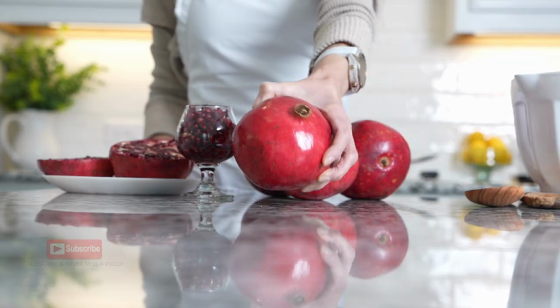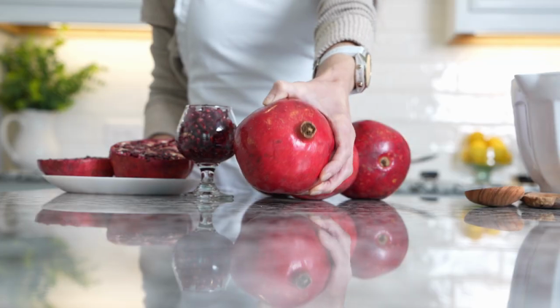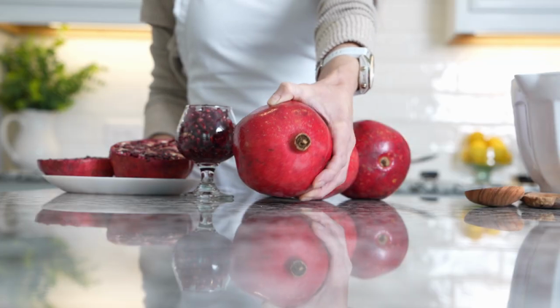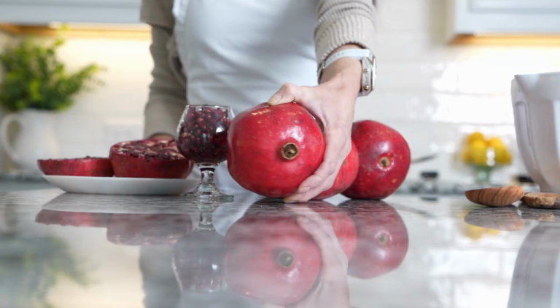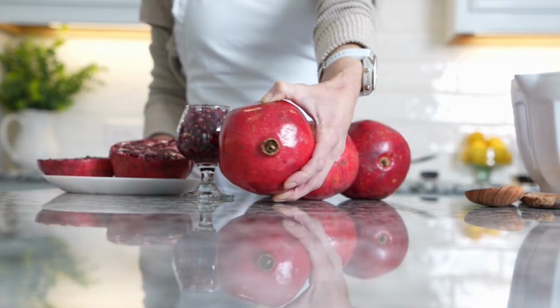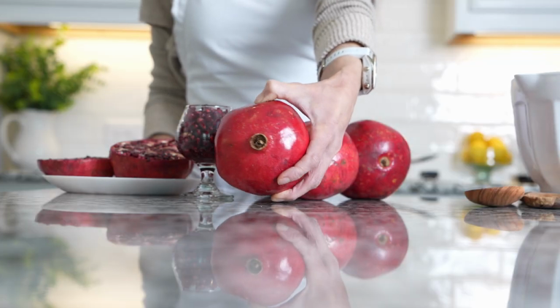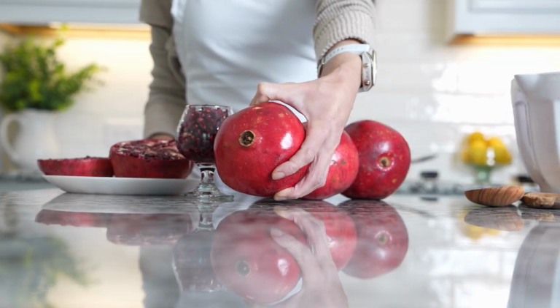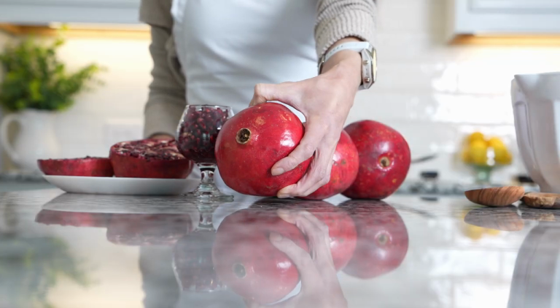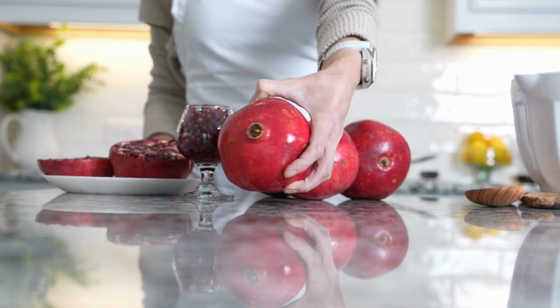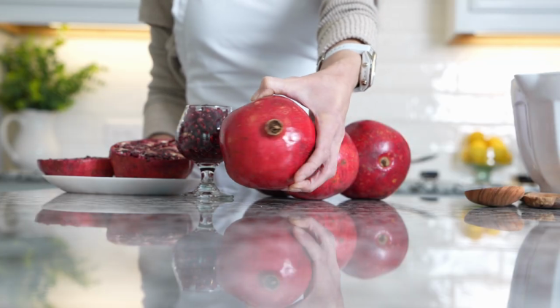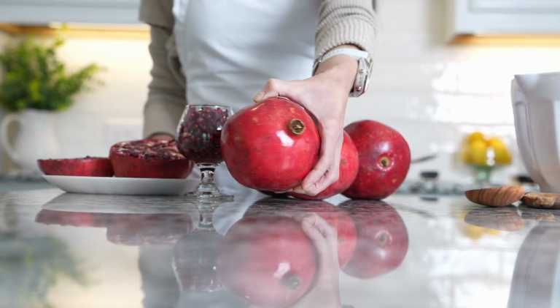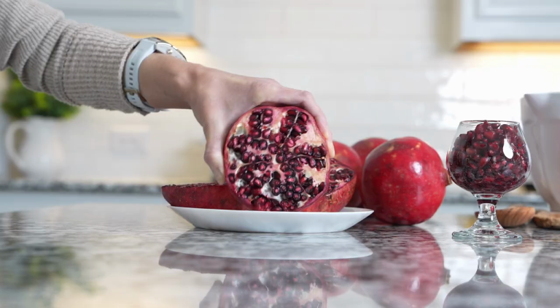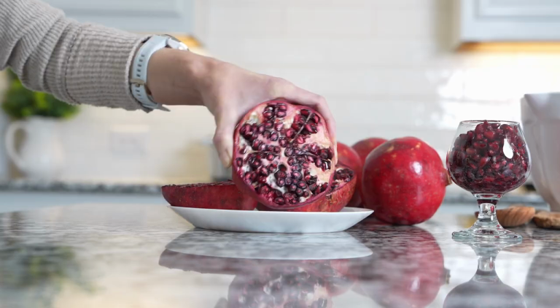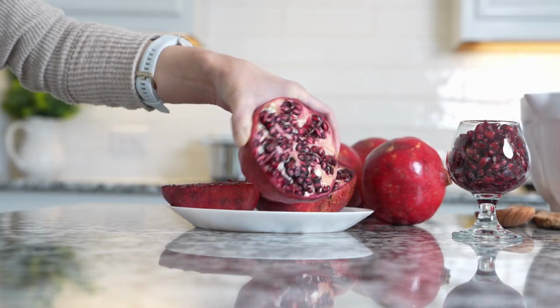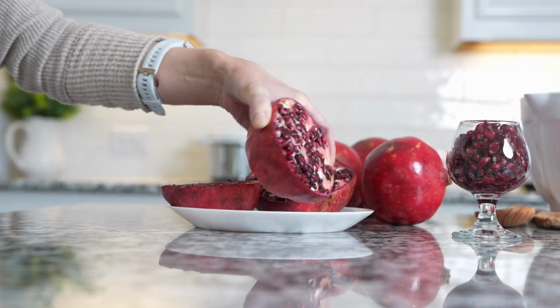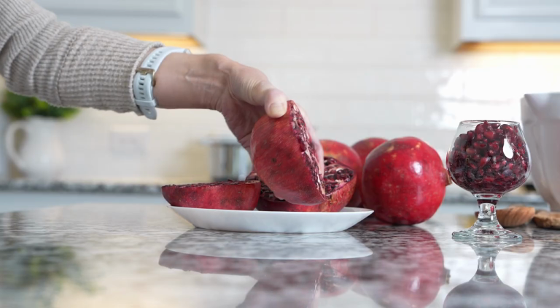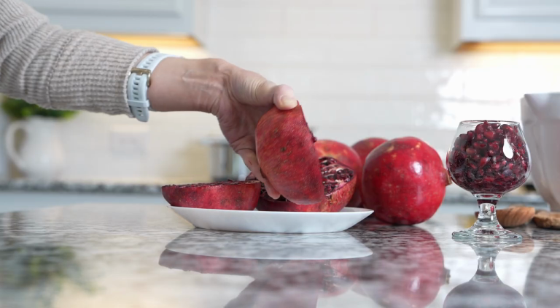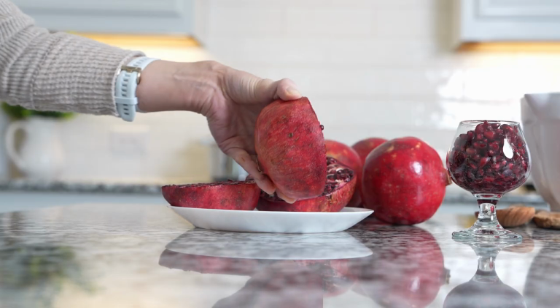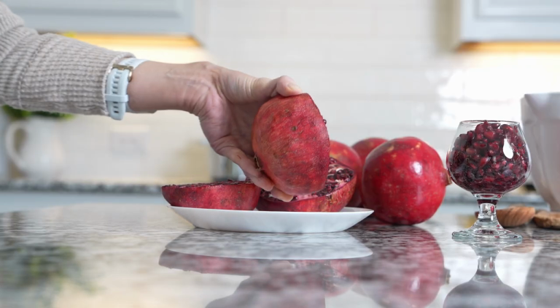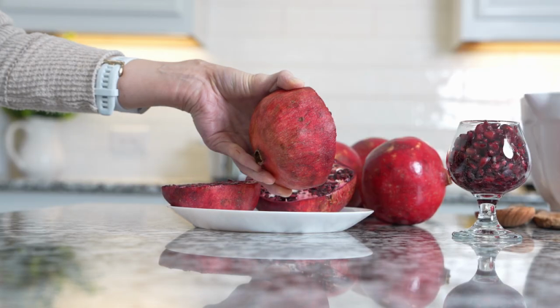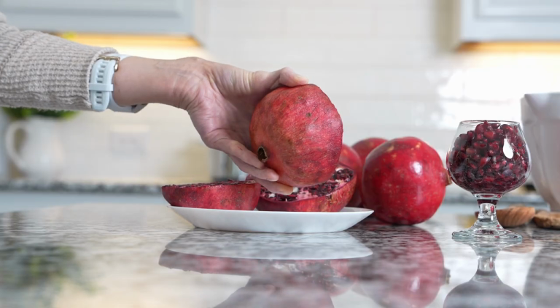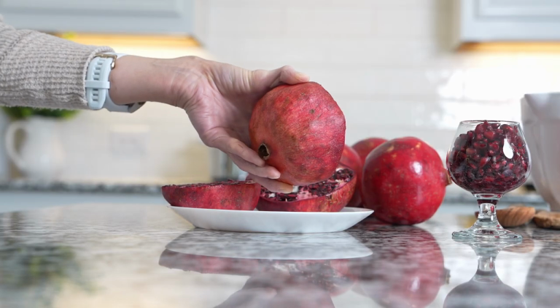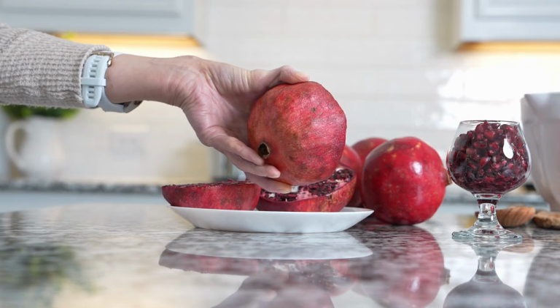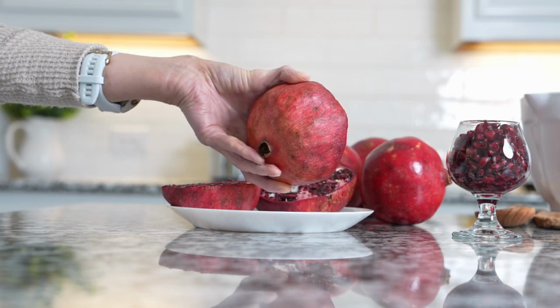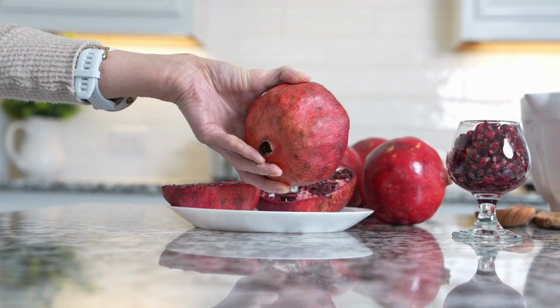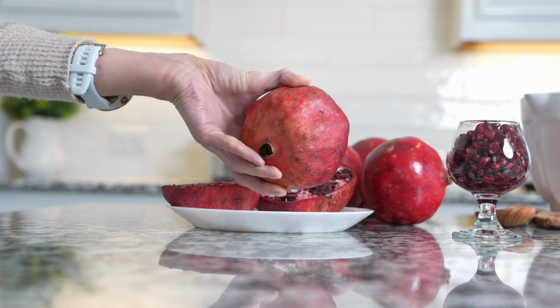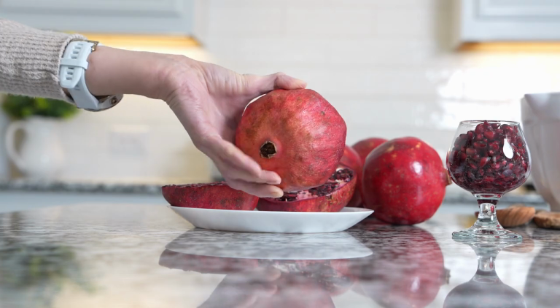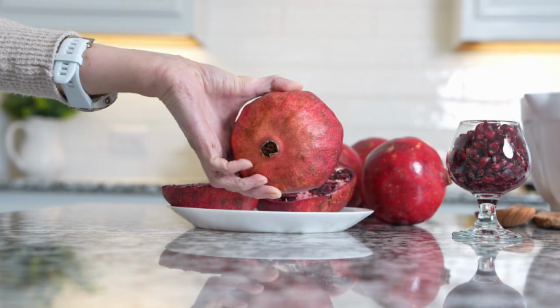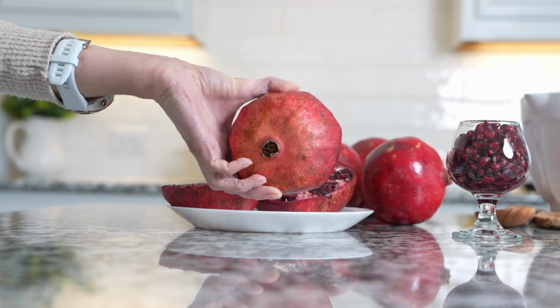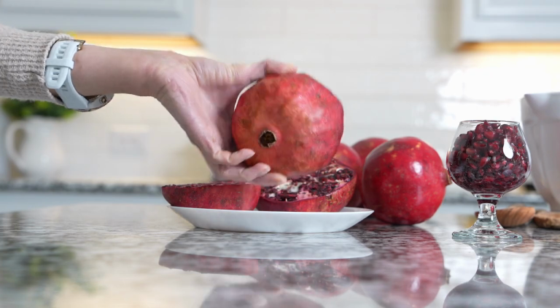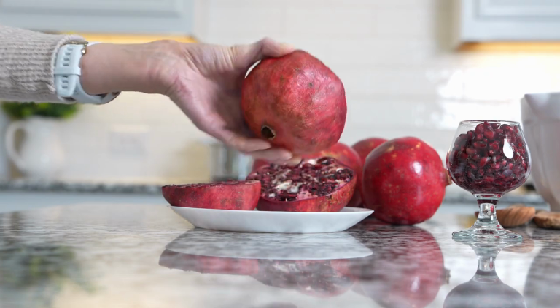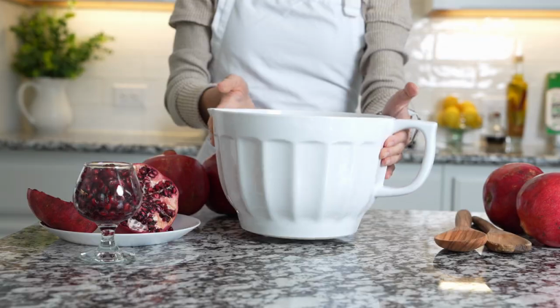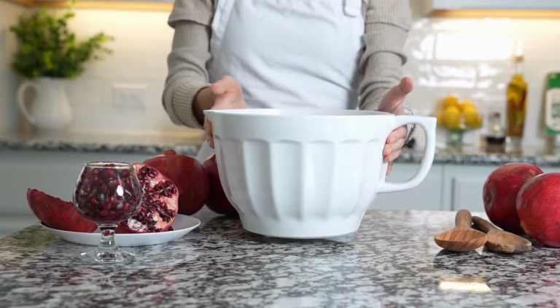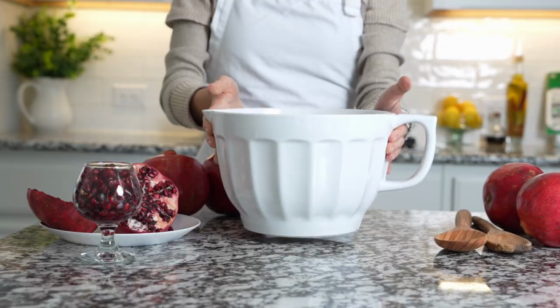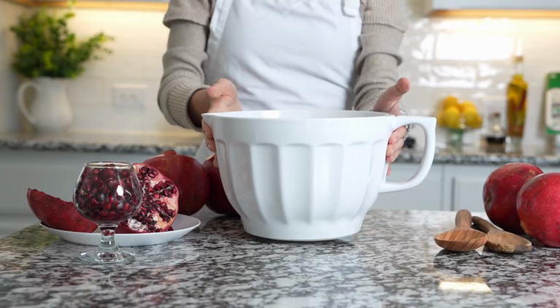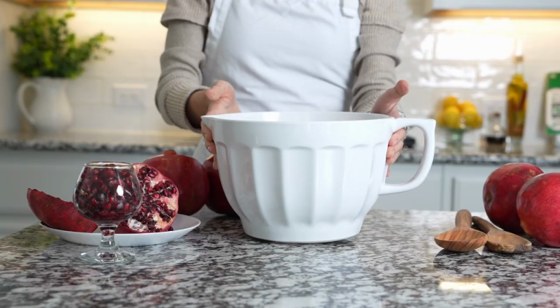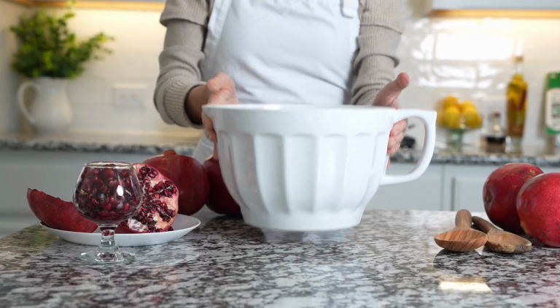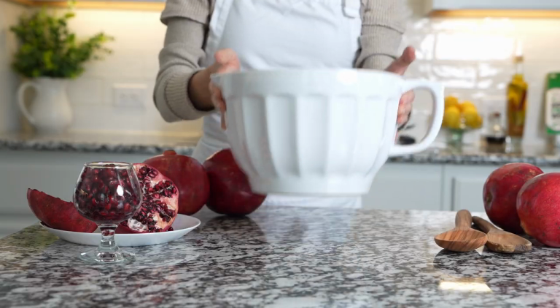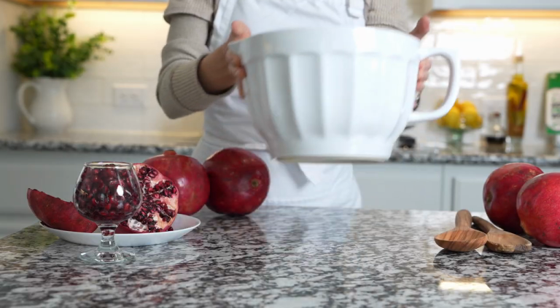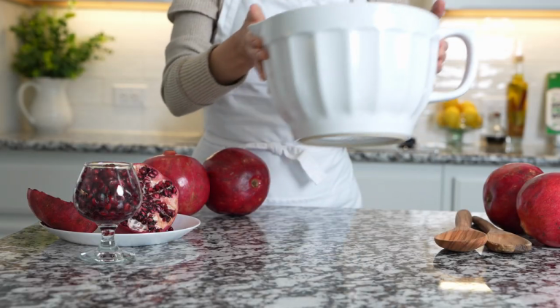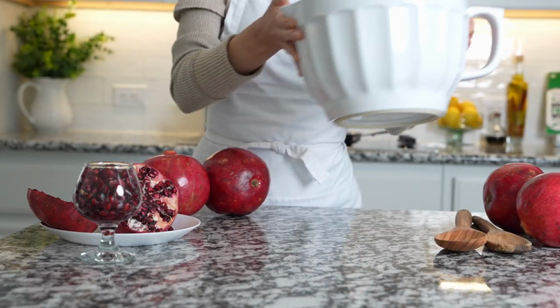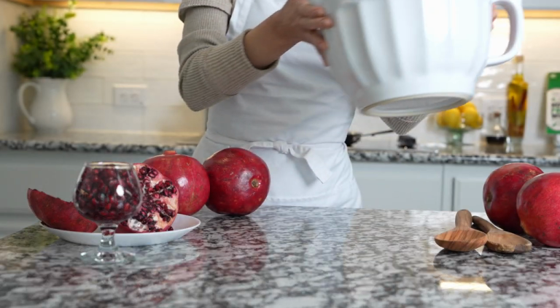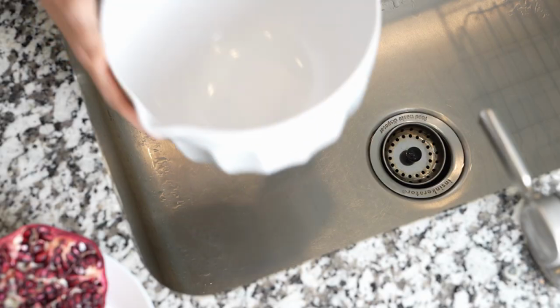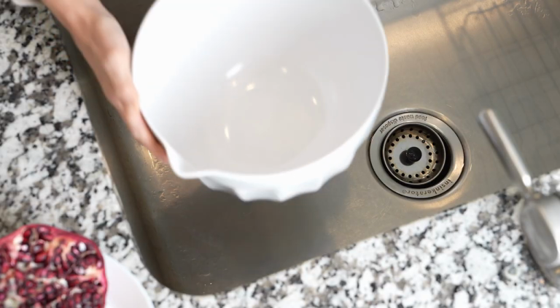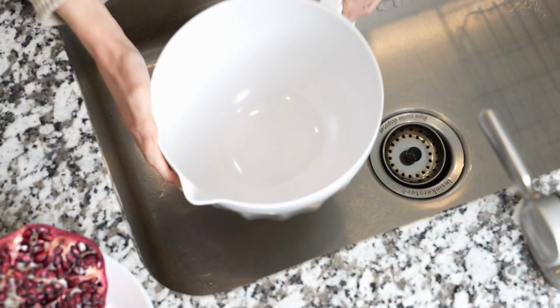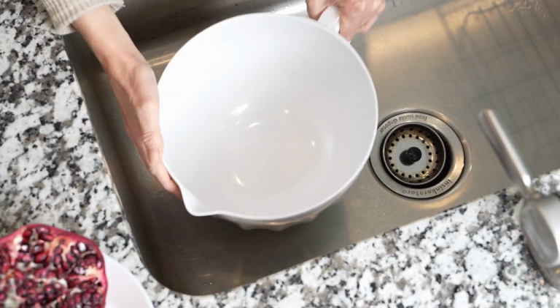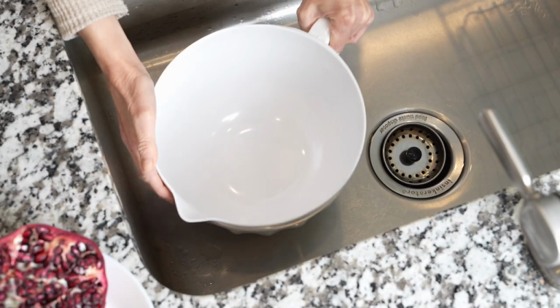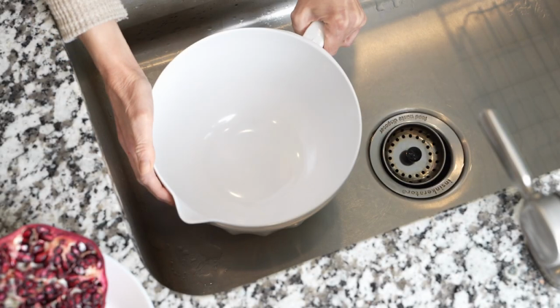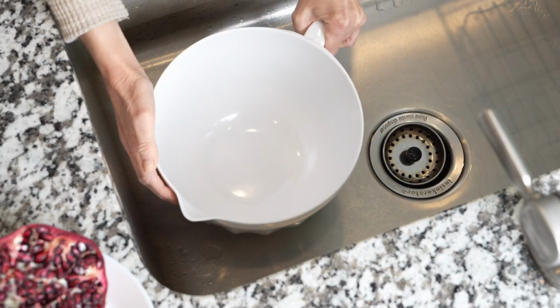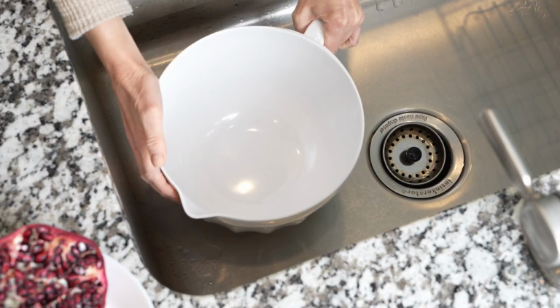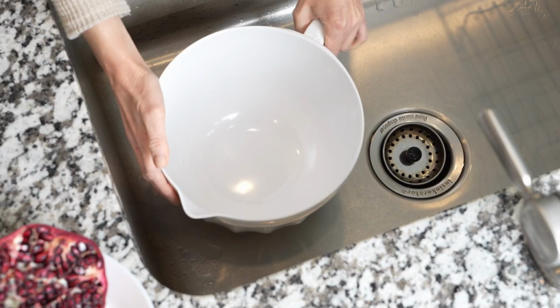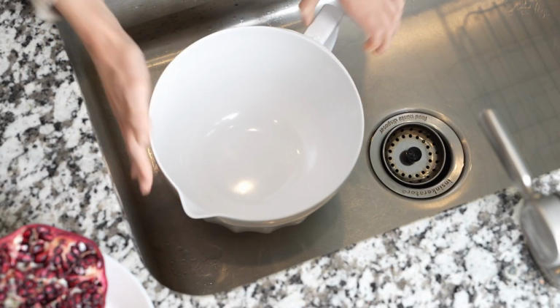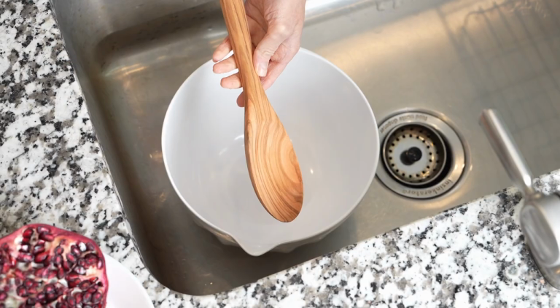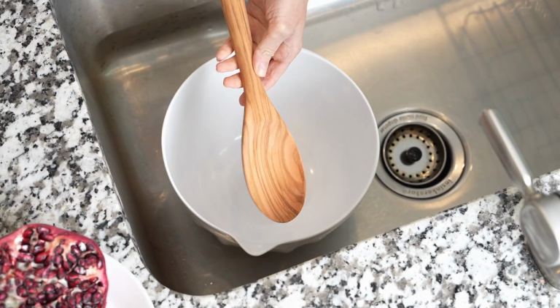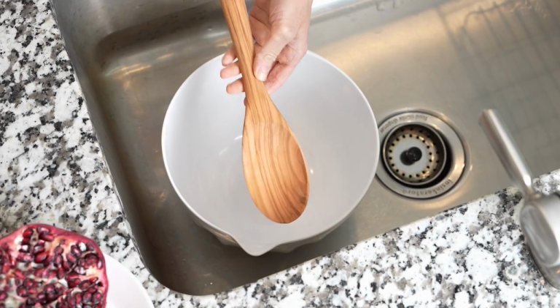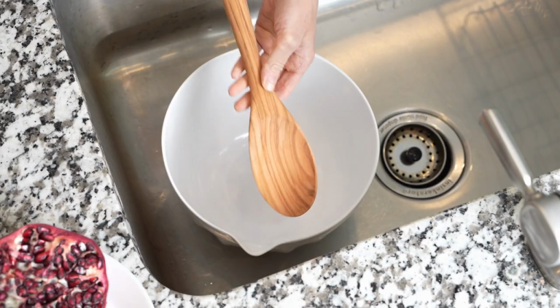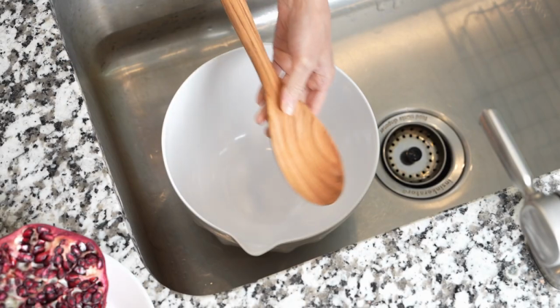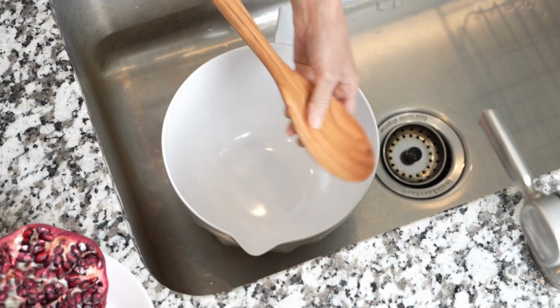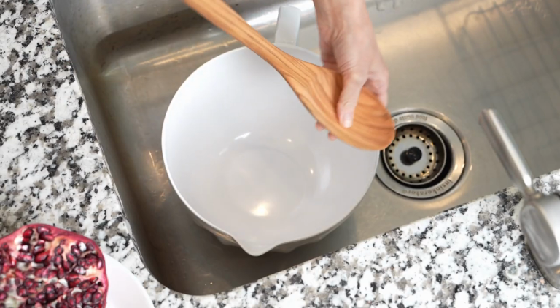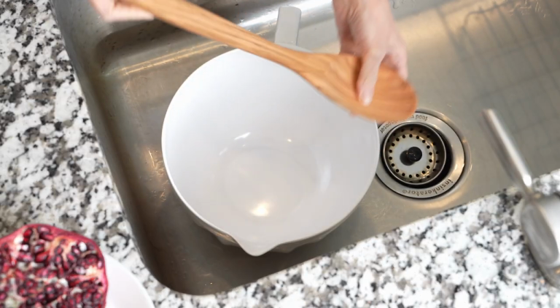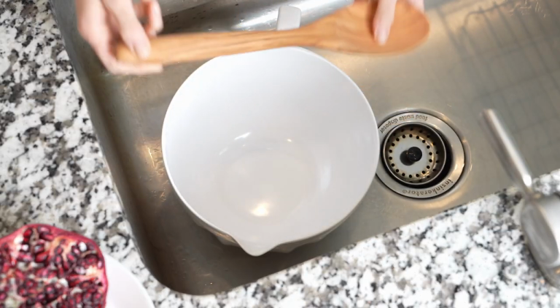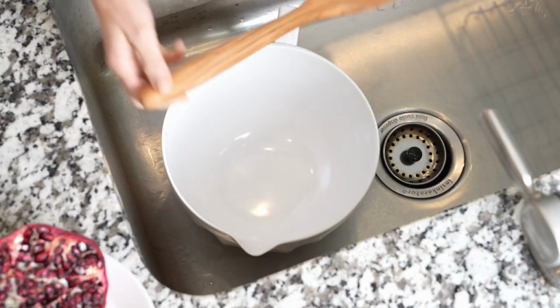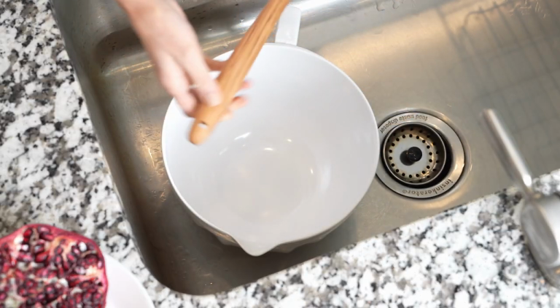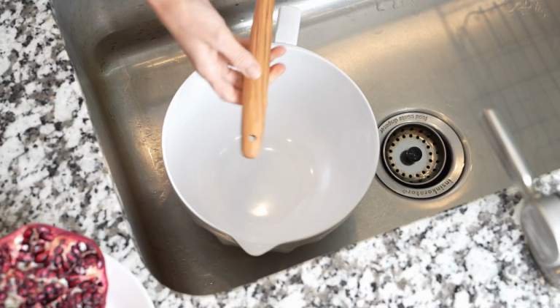Start with clean pomegranates. Cut them in half. Then you'll need a bowl — just to be on the safe side, use a plastic one.